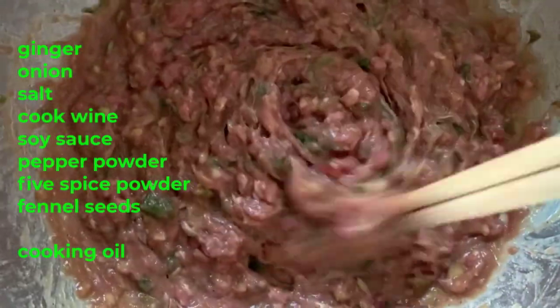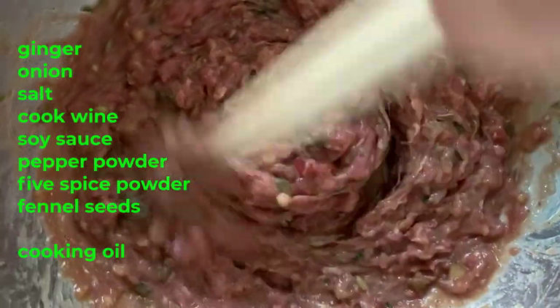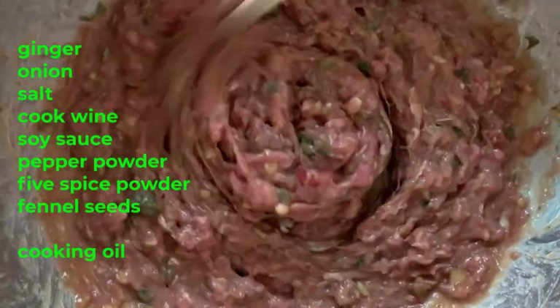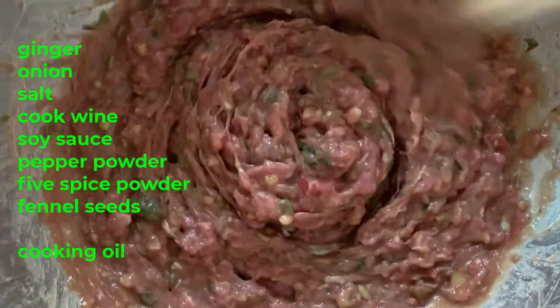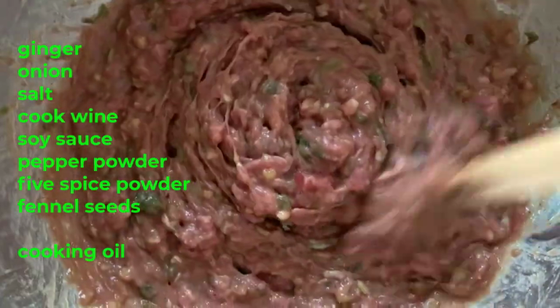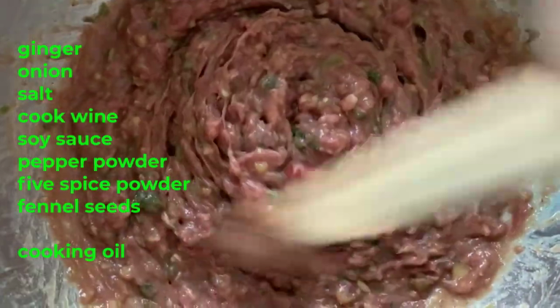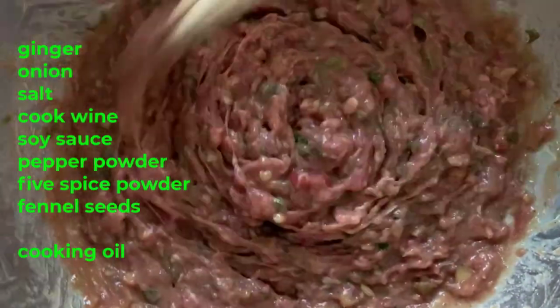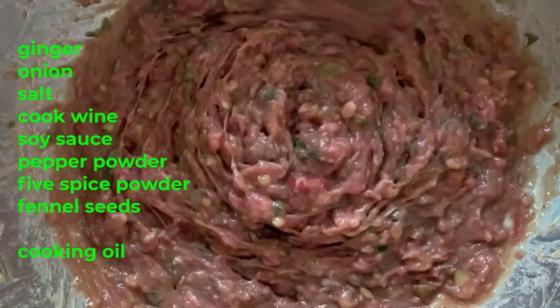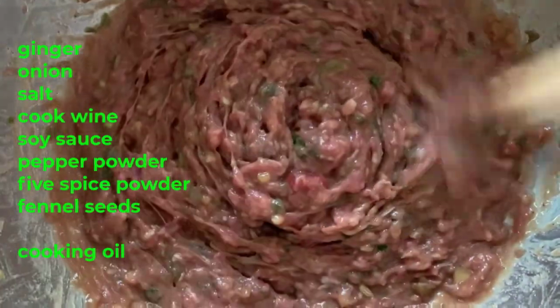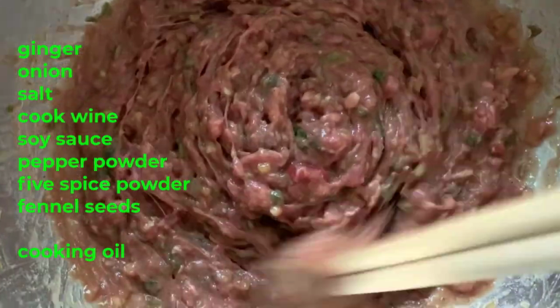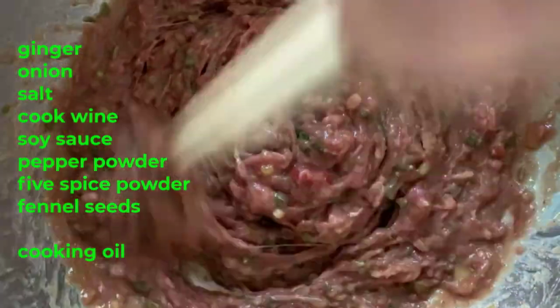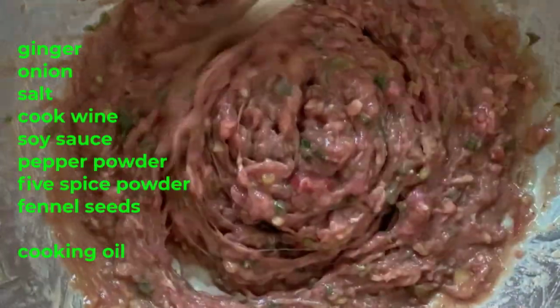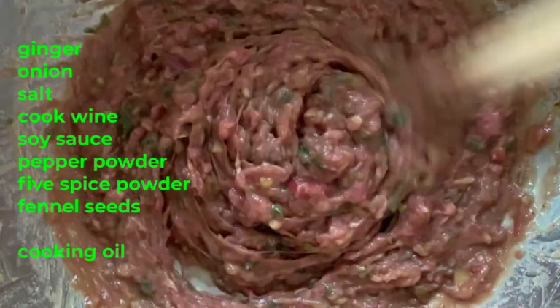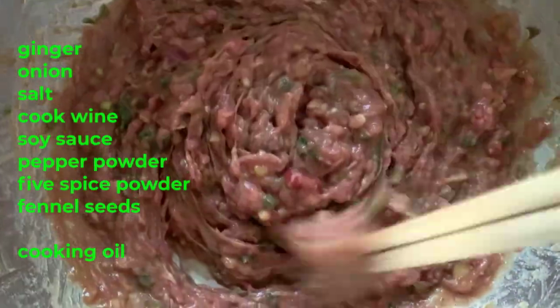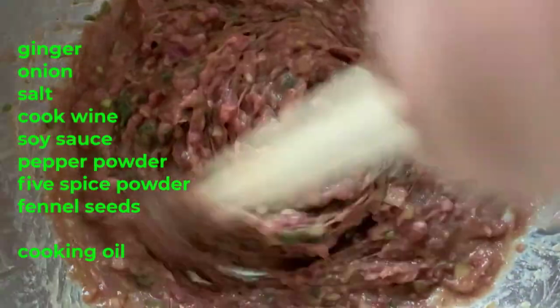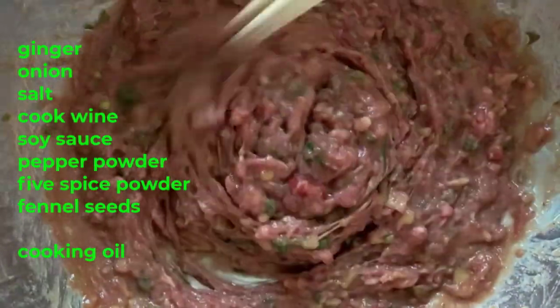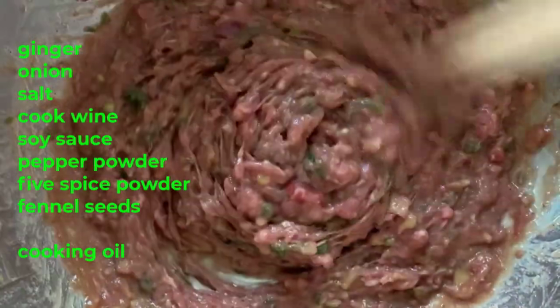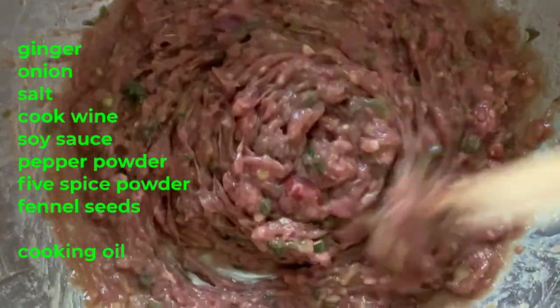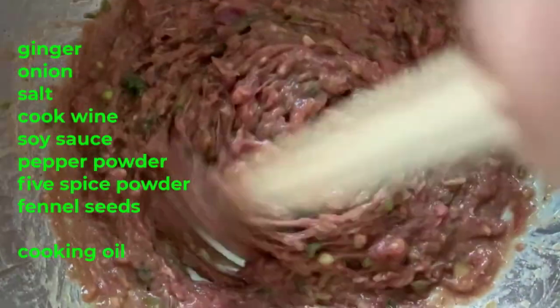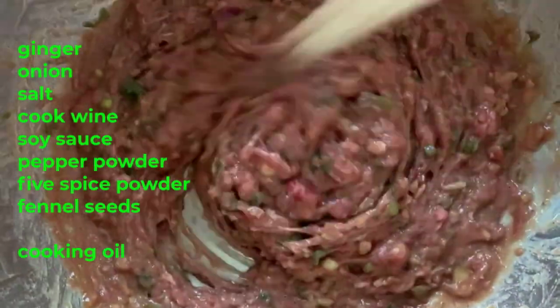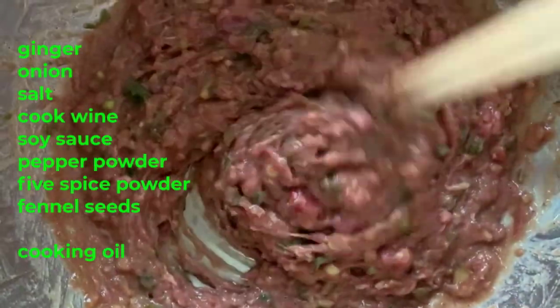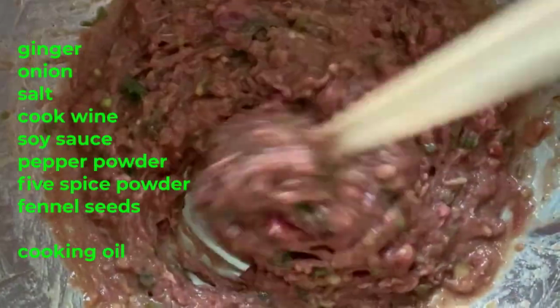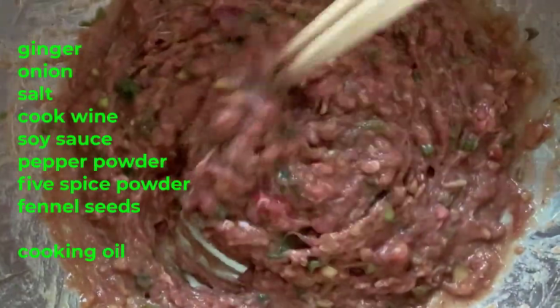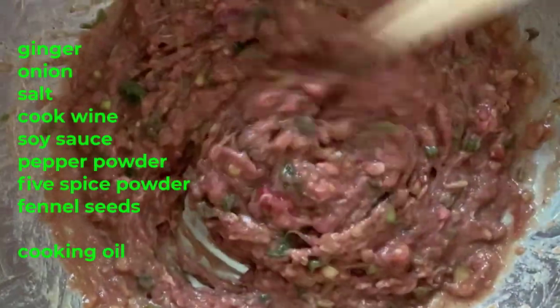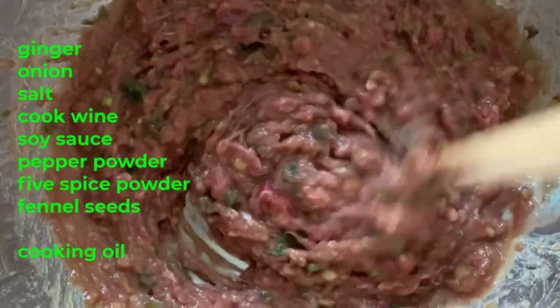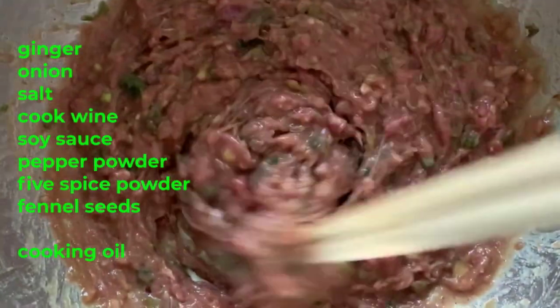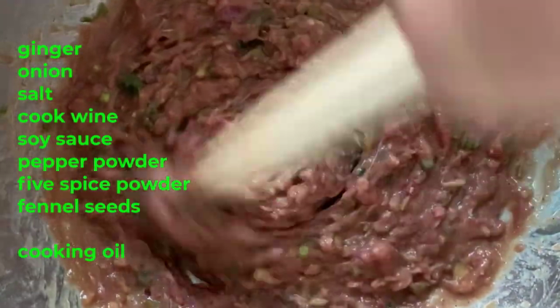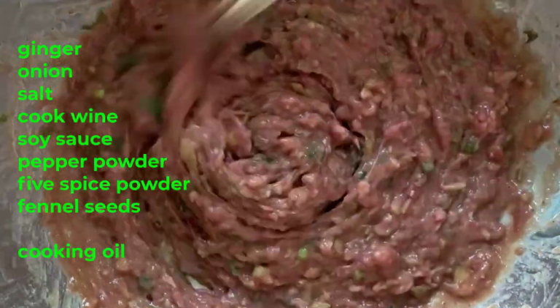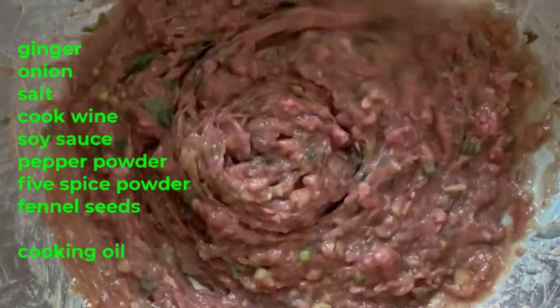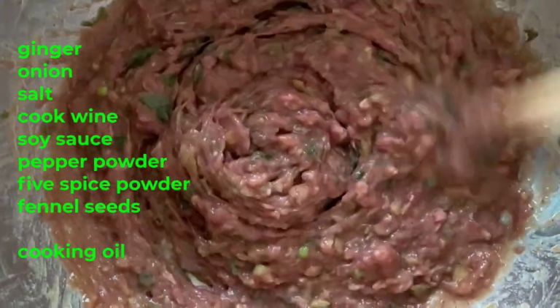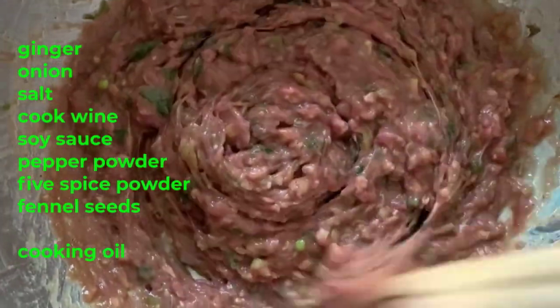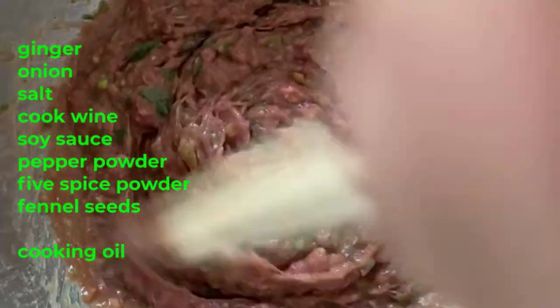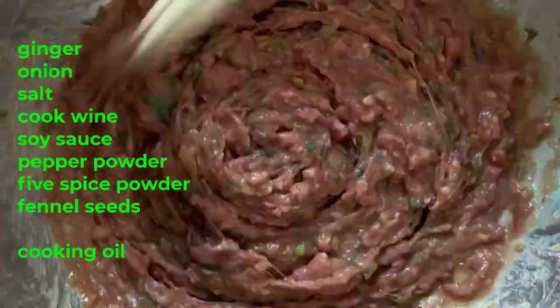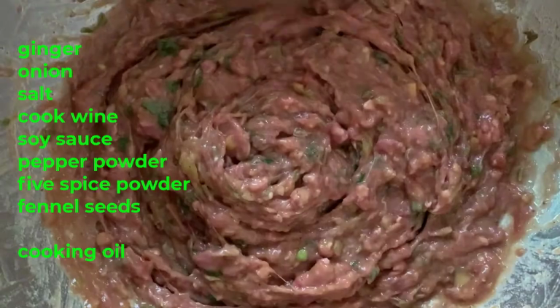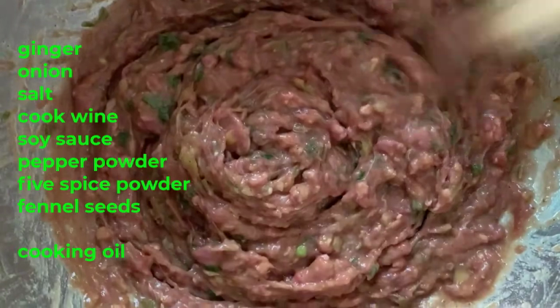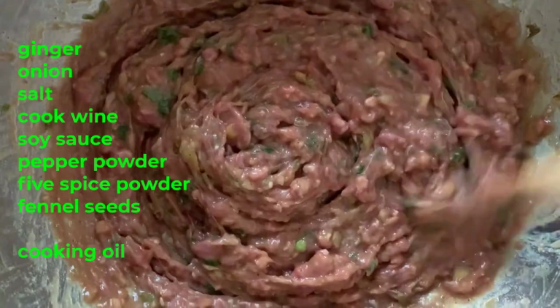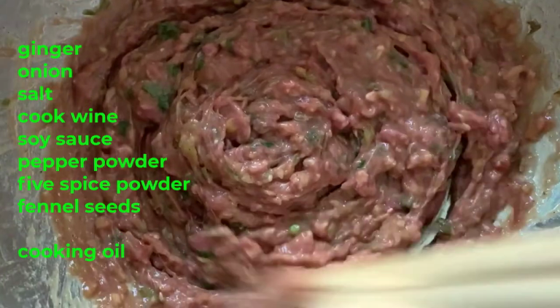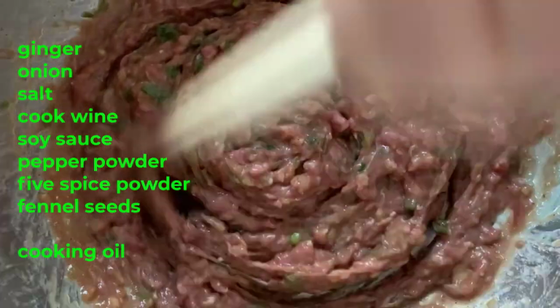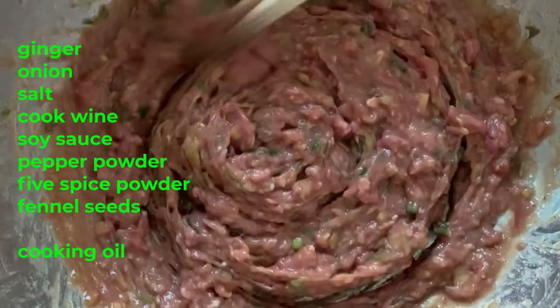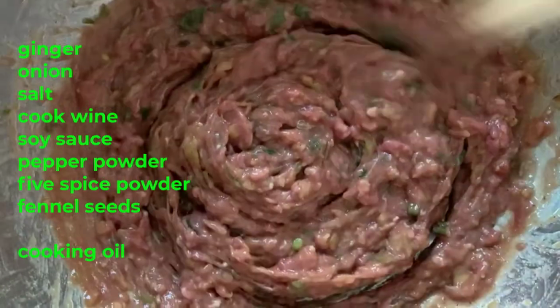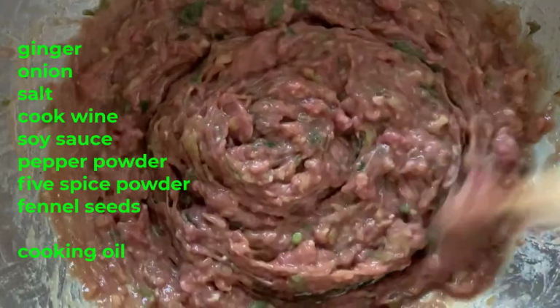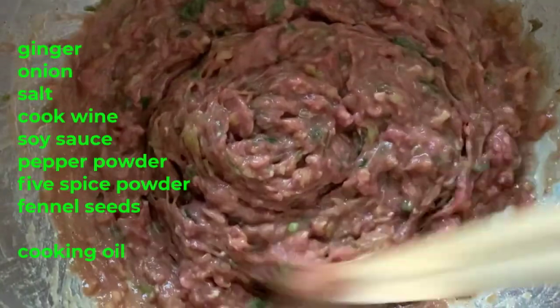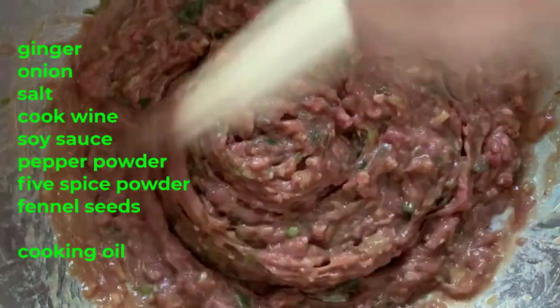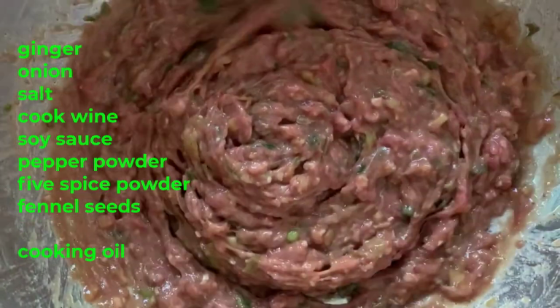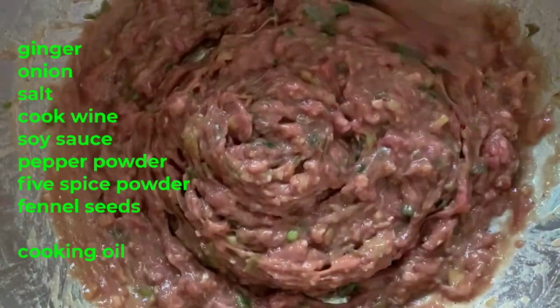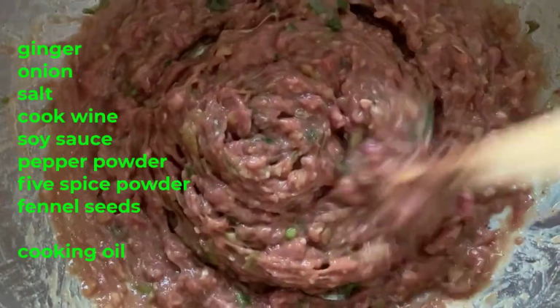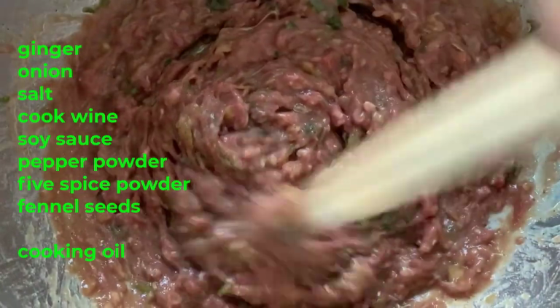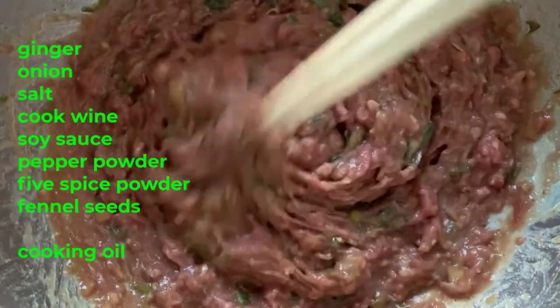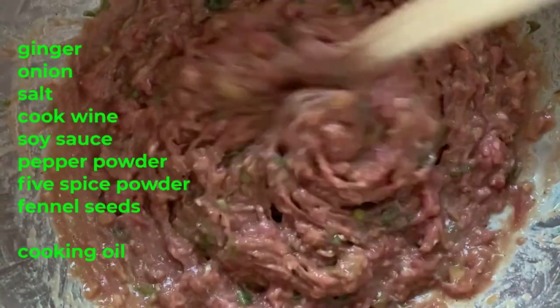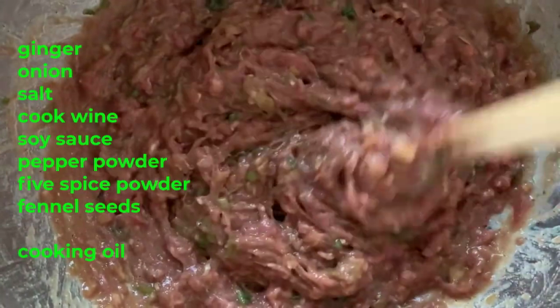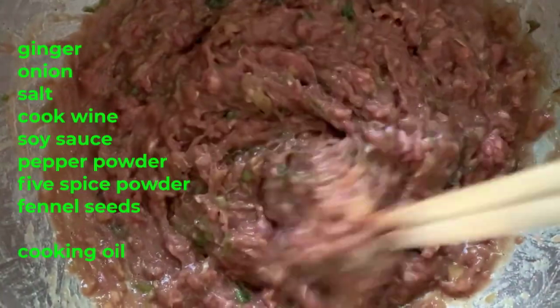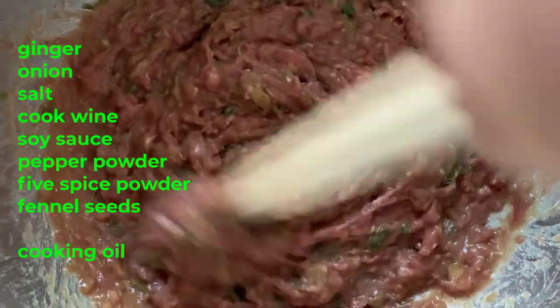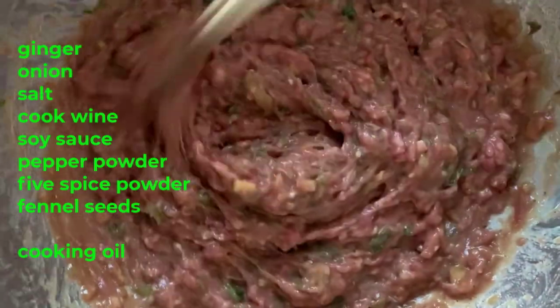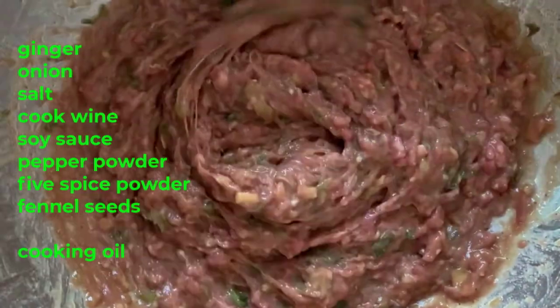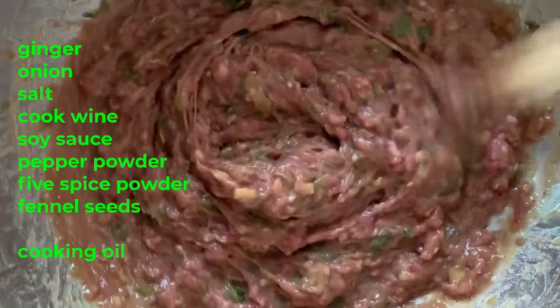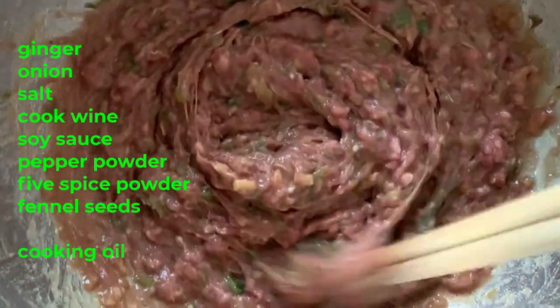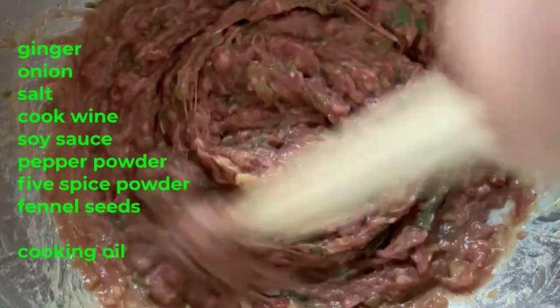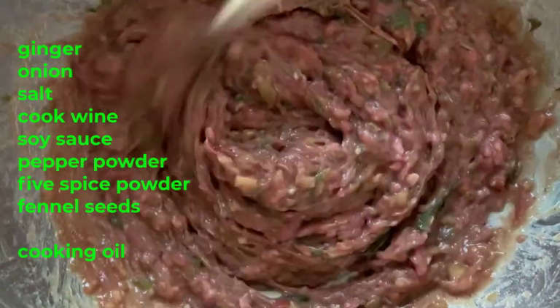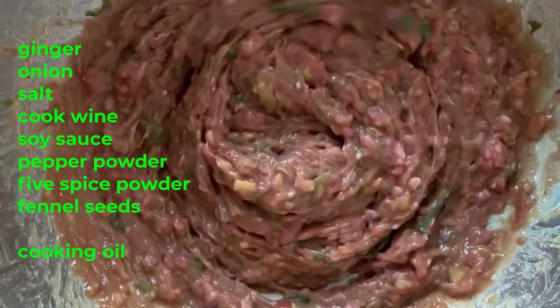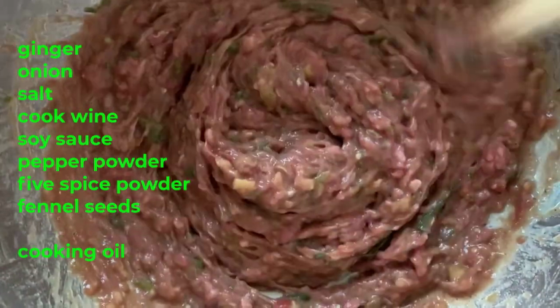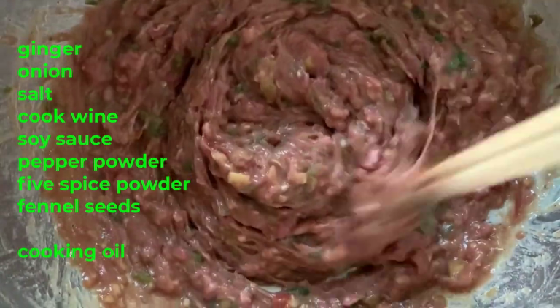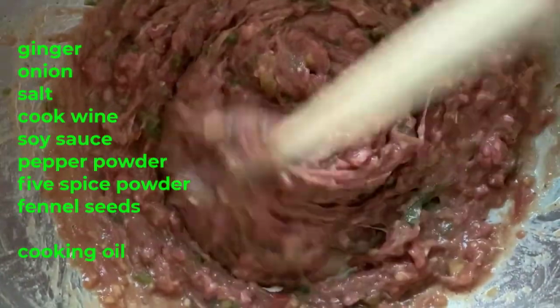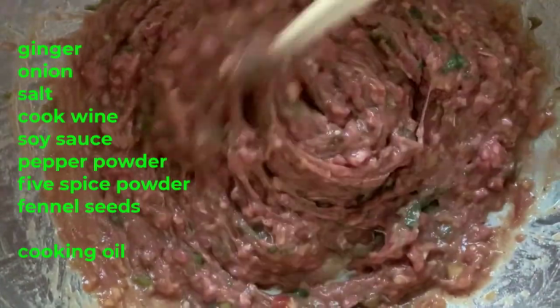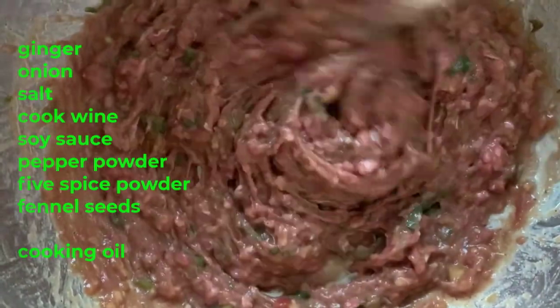Keep mixing. You can add water to help with mixing. After the mixing is done, add cooking oil at the end and mix again.